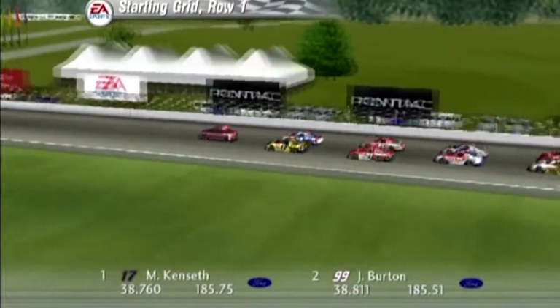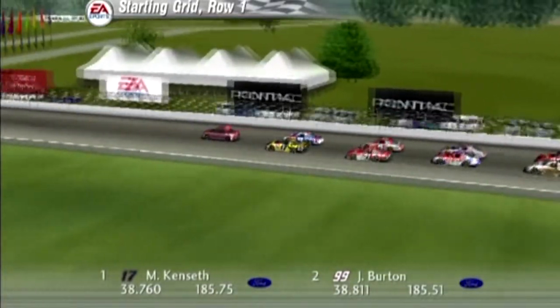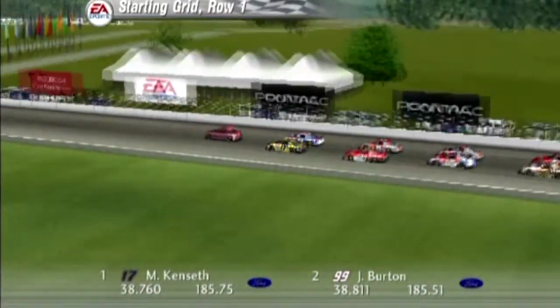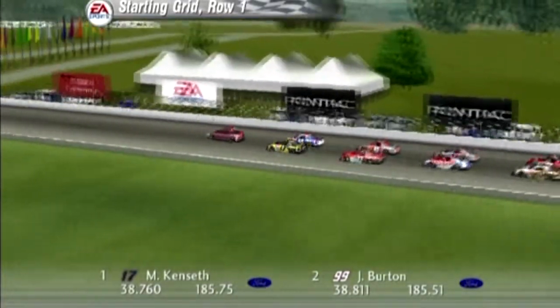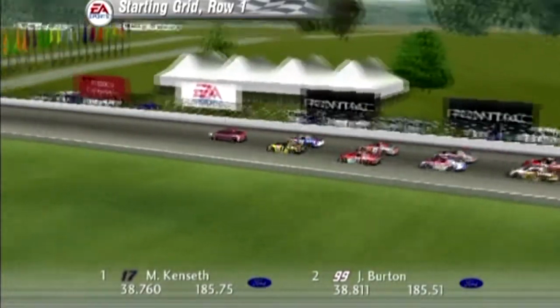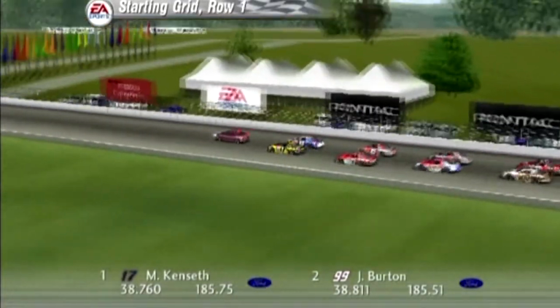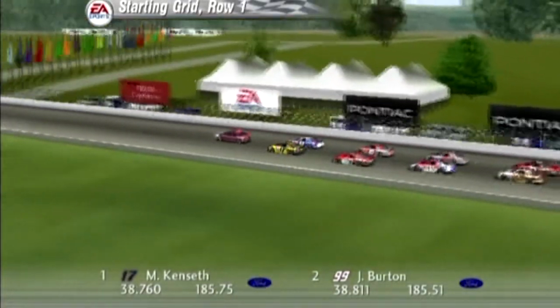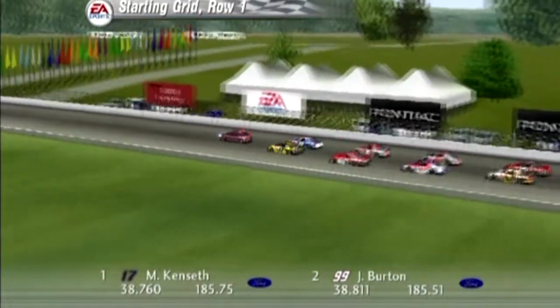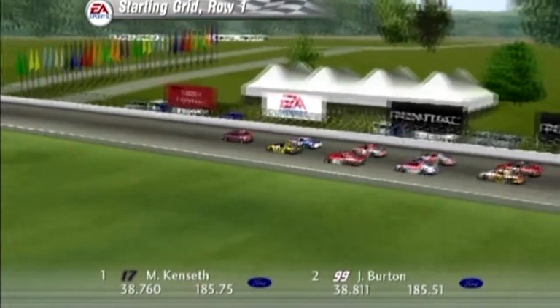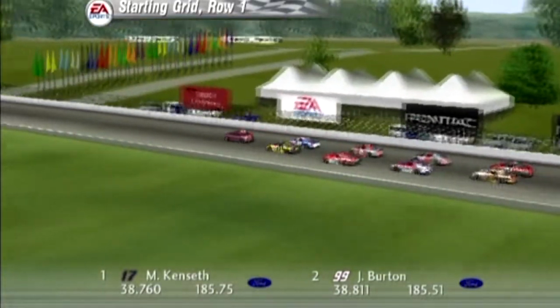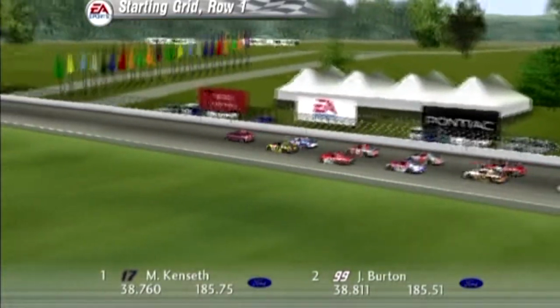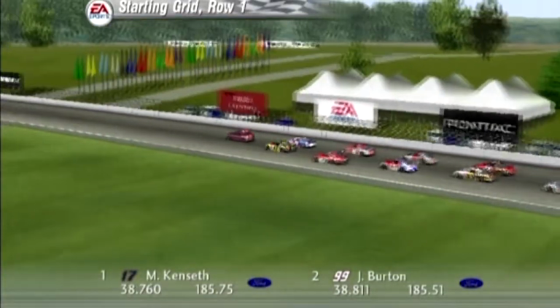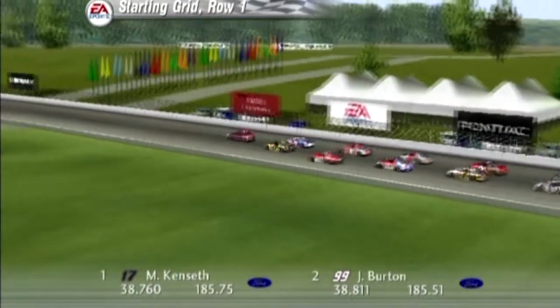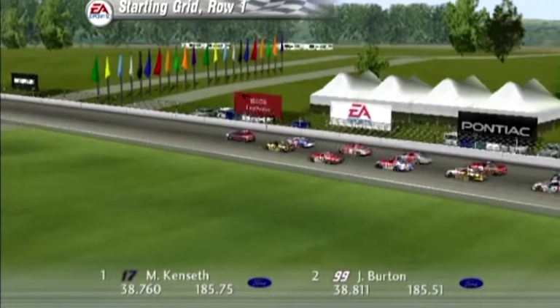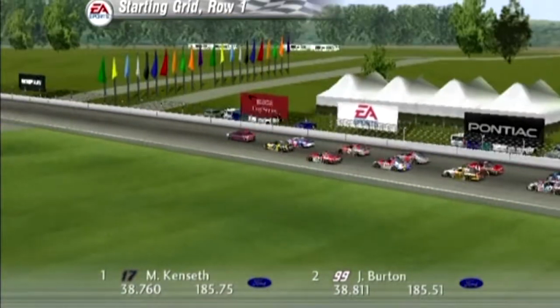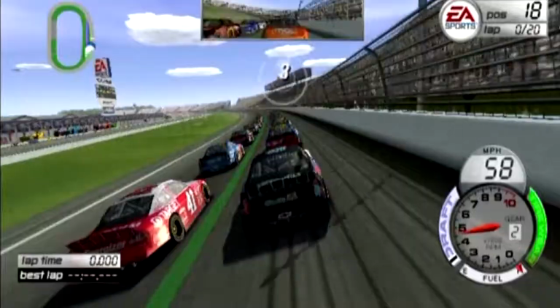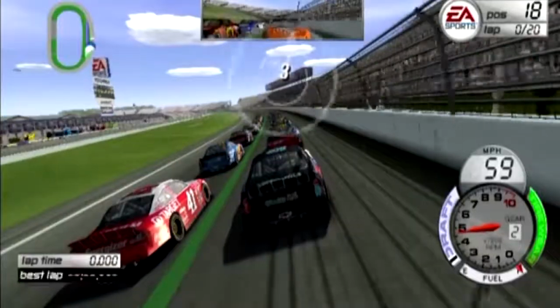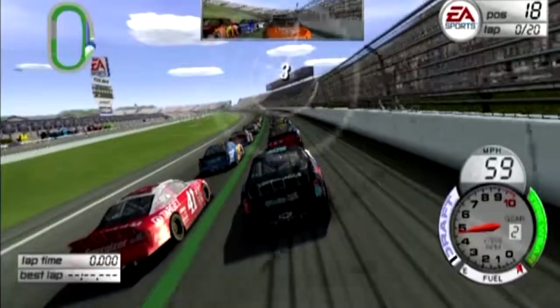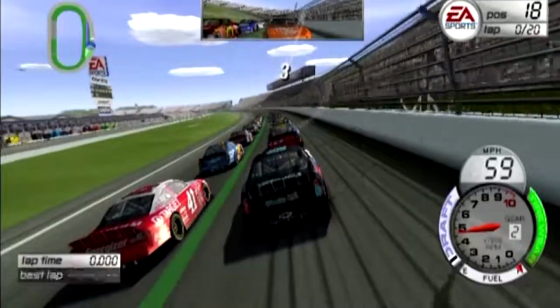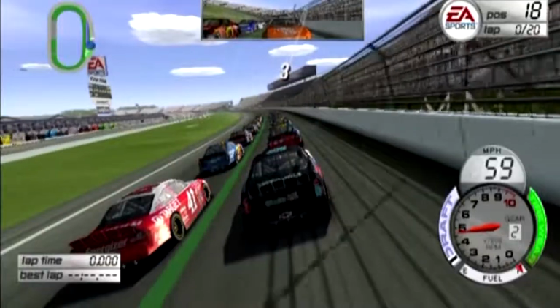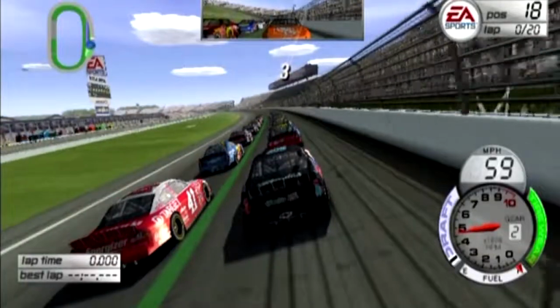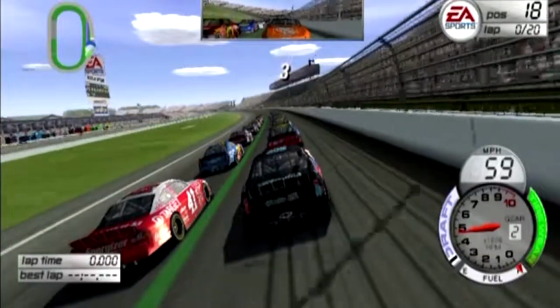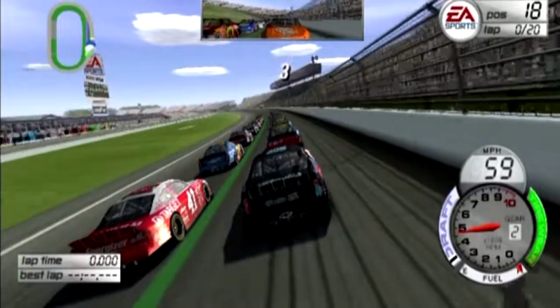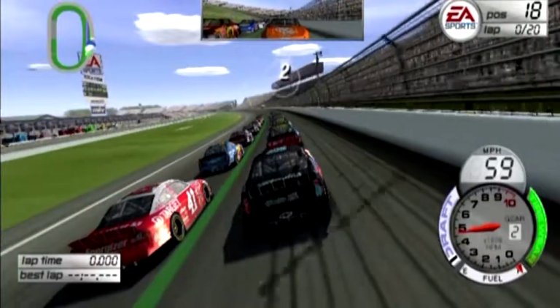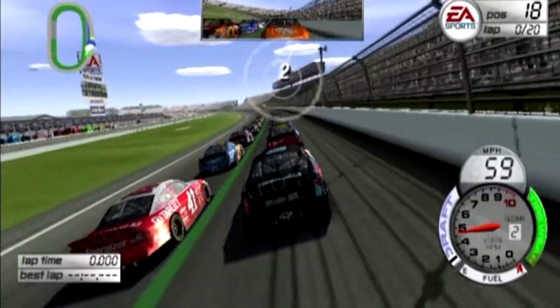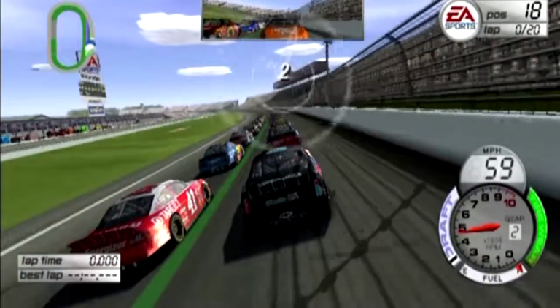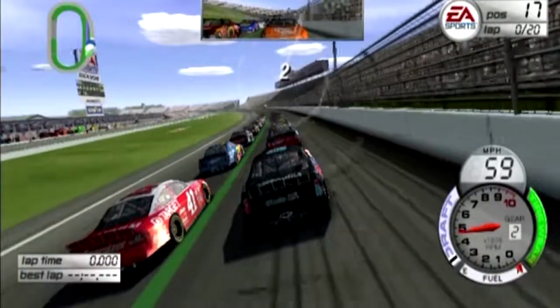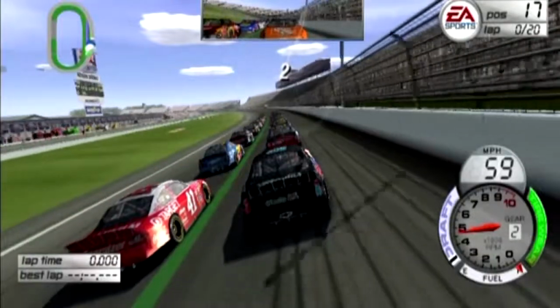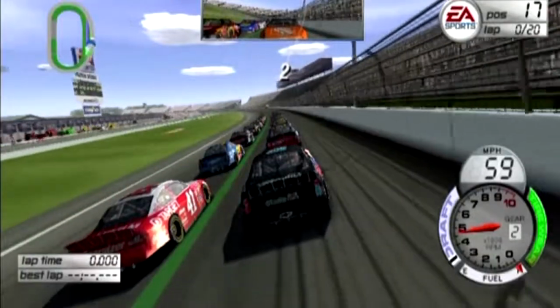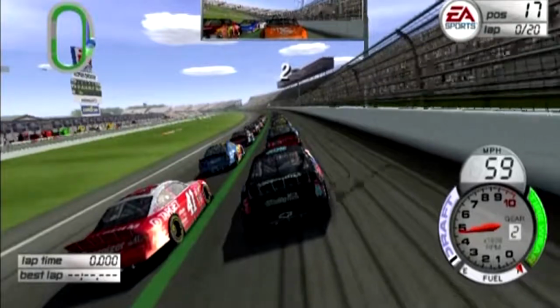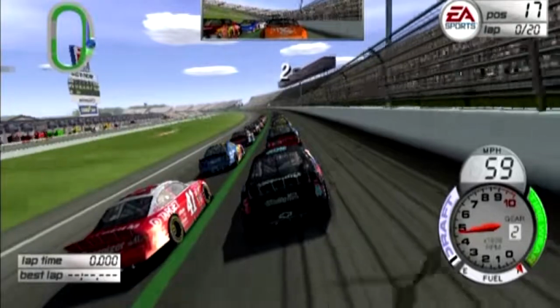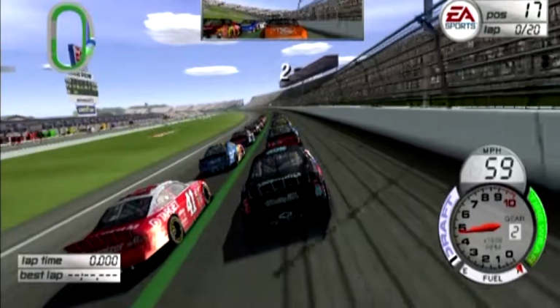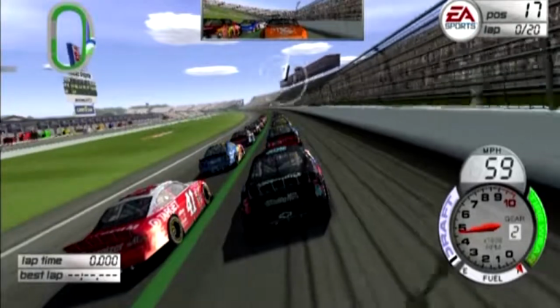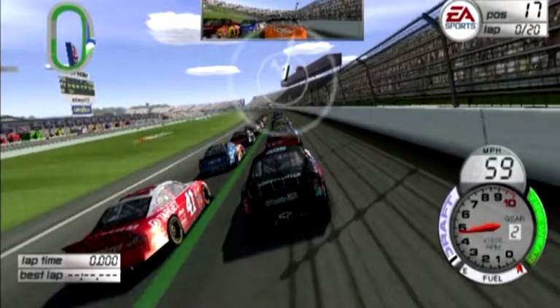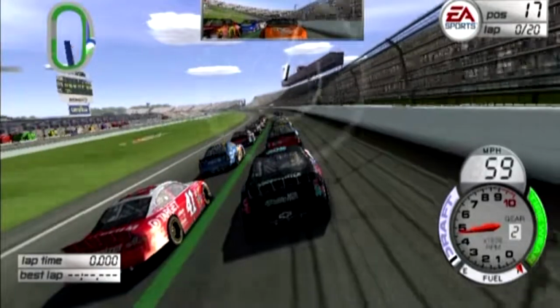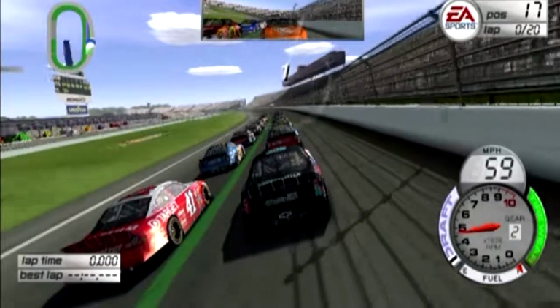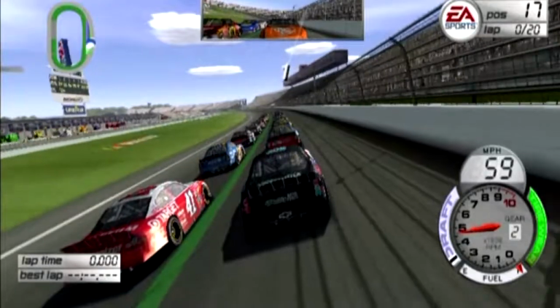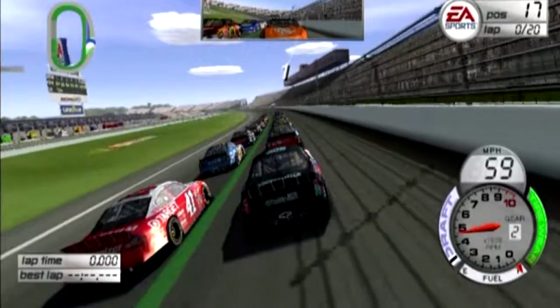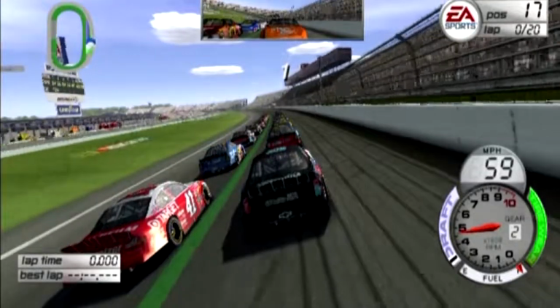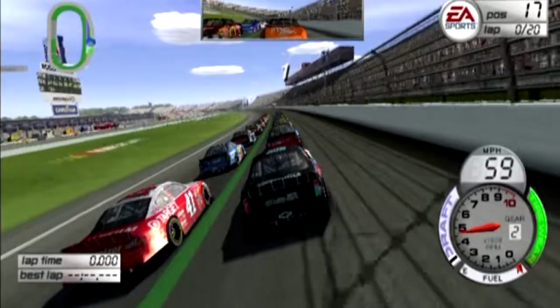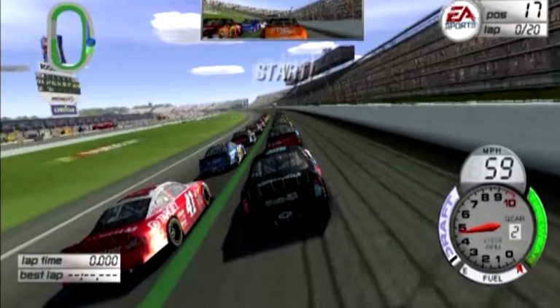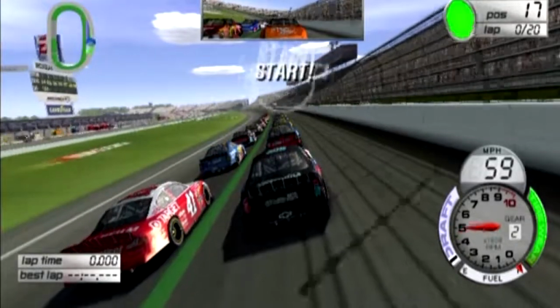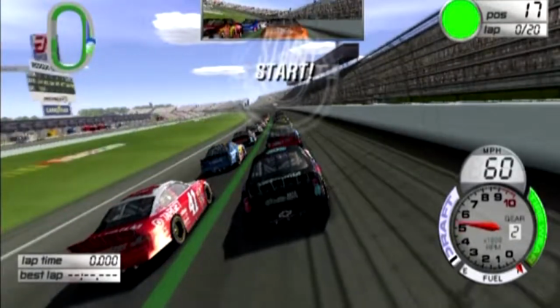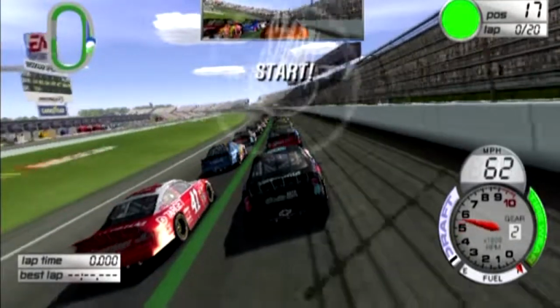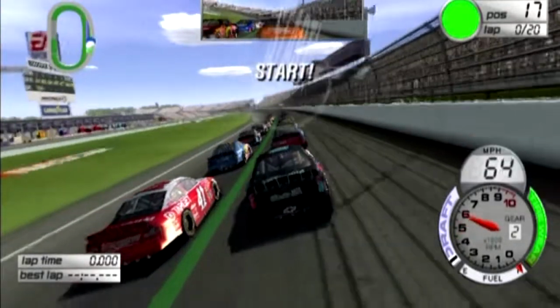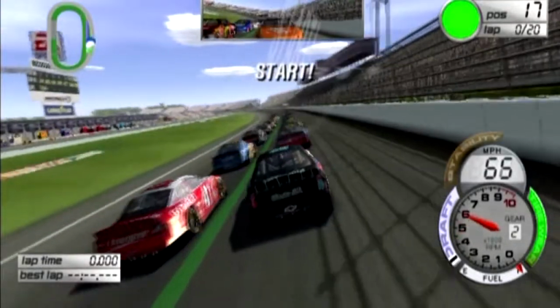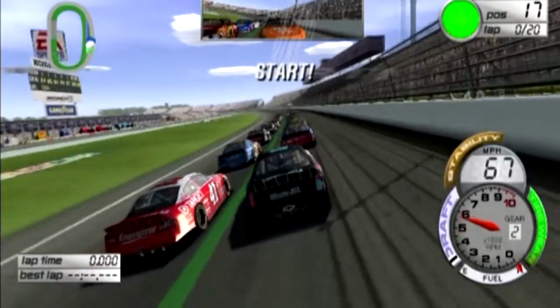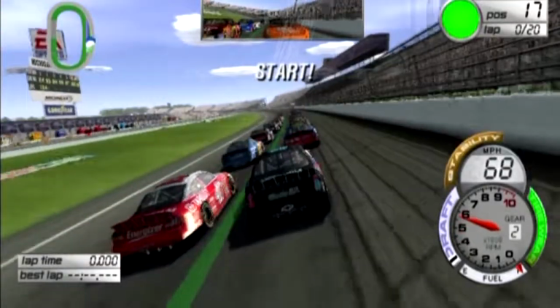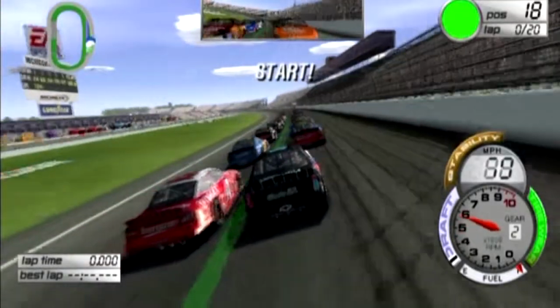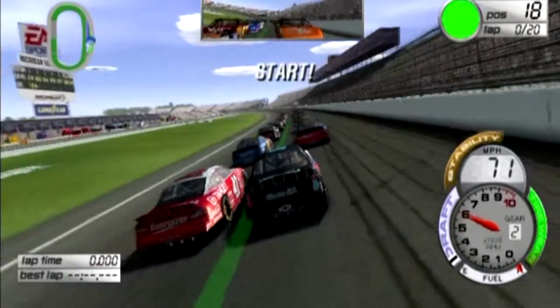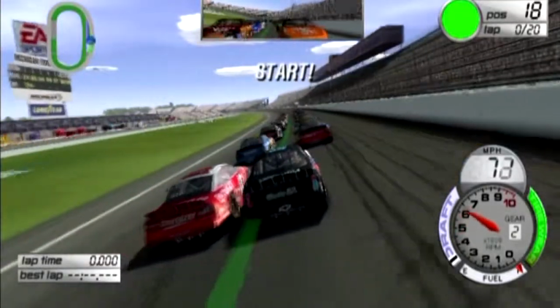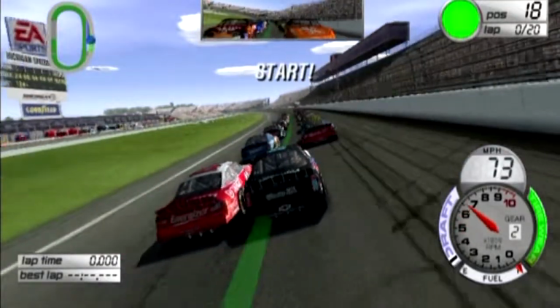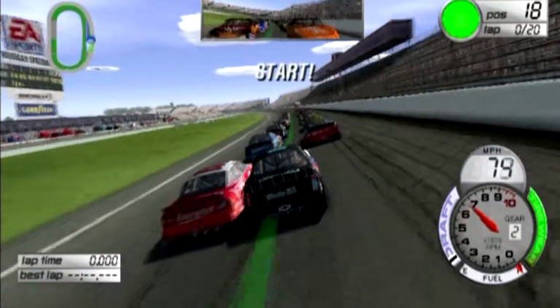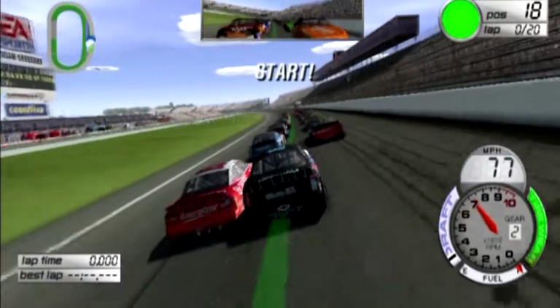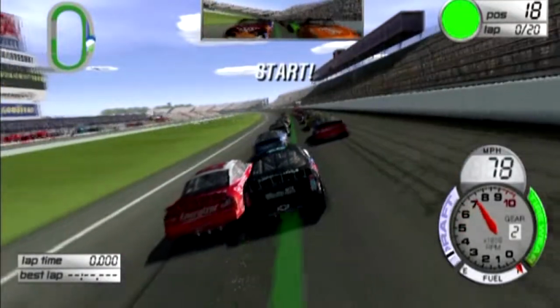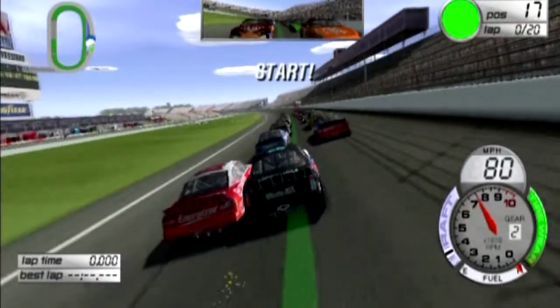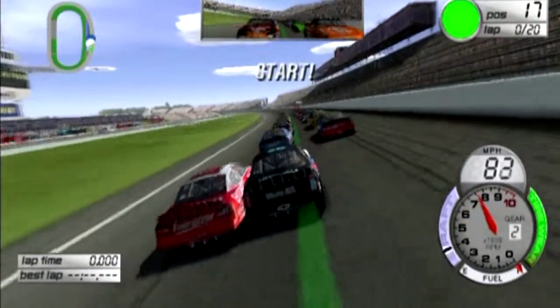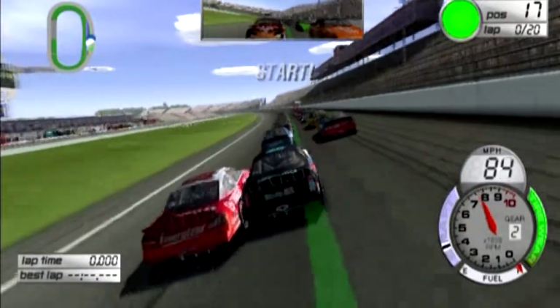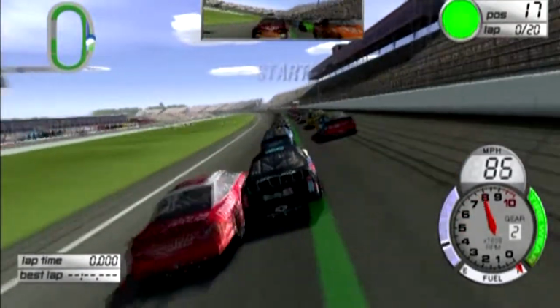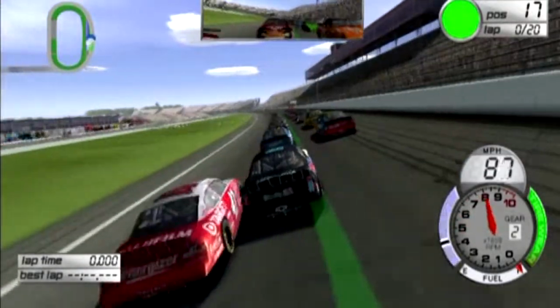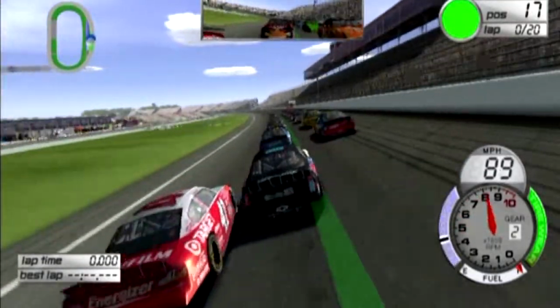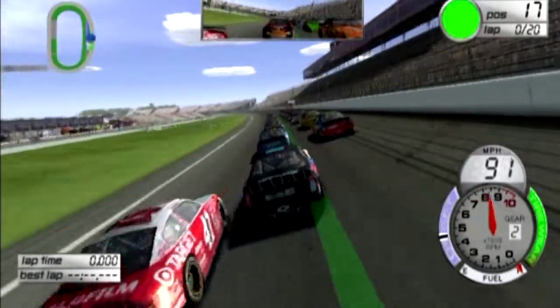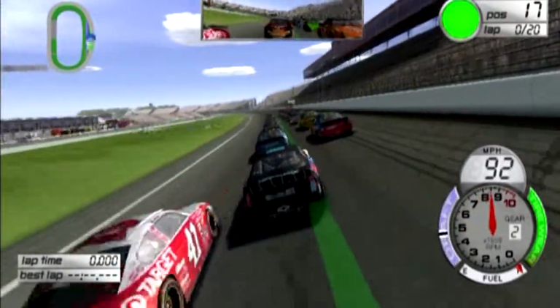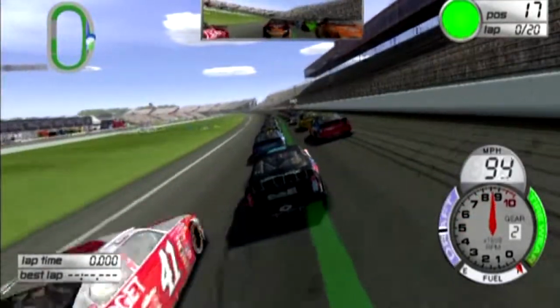Let's go ahead and get this race underway as Matt Kenseth and Jeff Burton lead them down to the line. Green flag is in the air. We're racing.